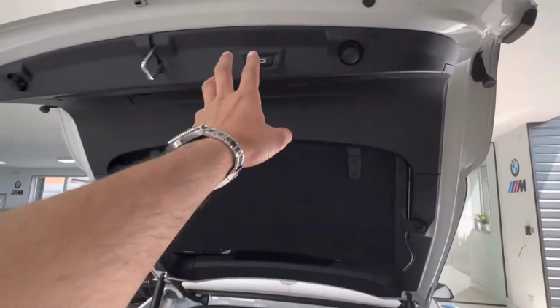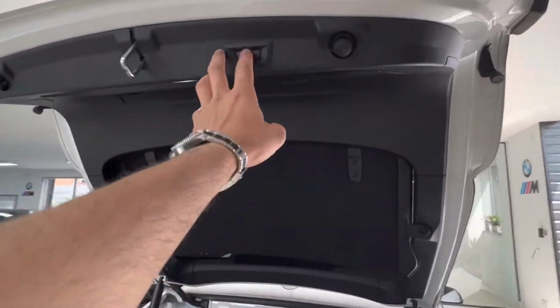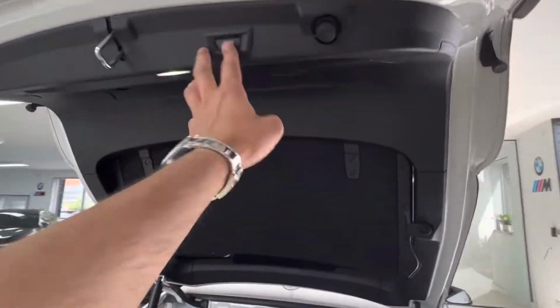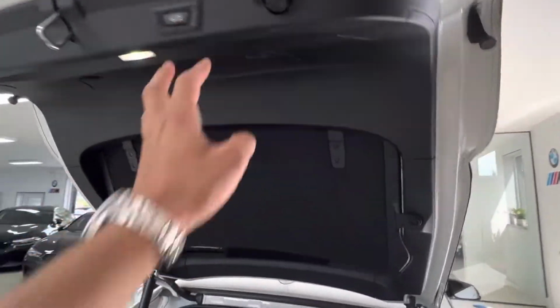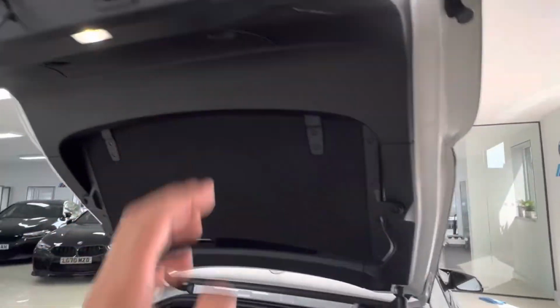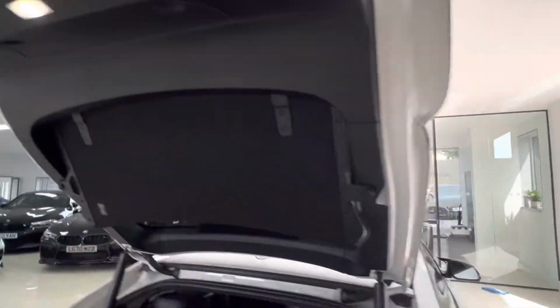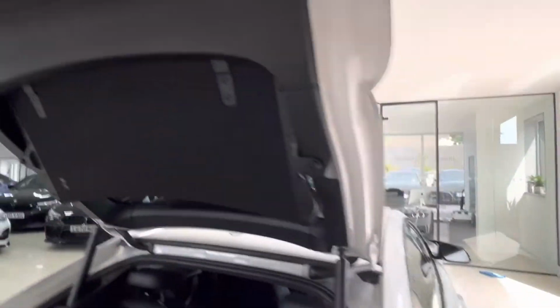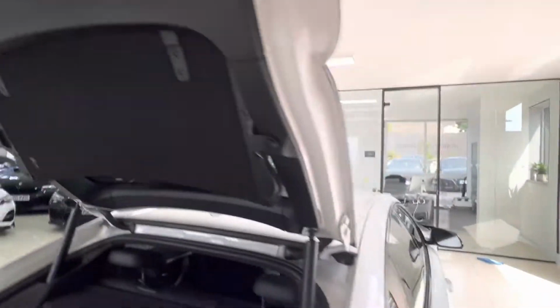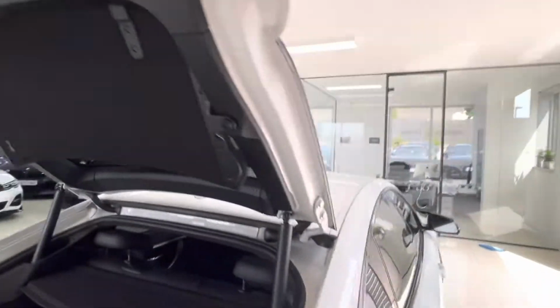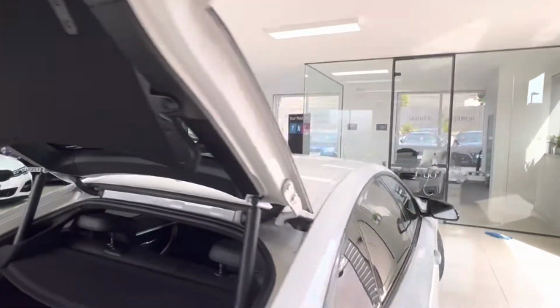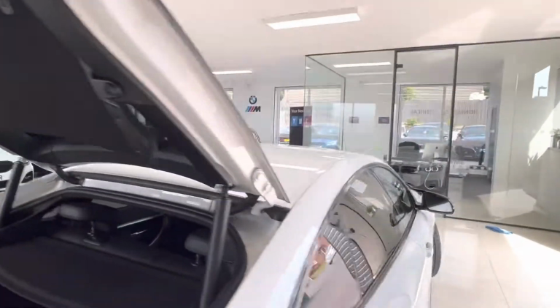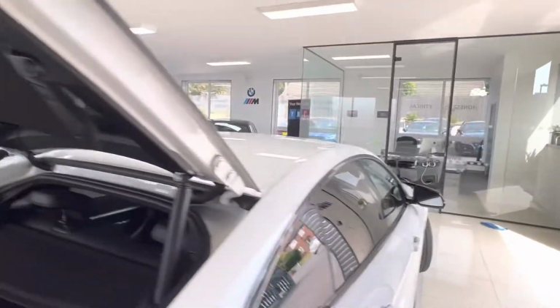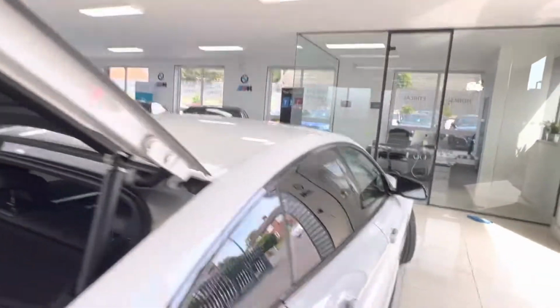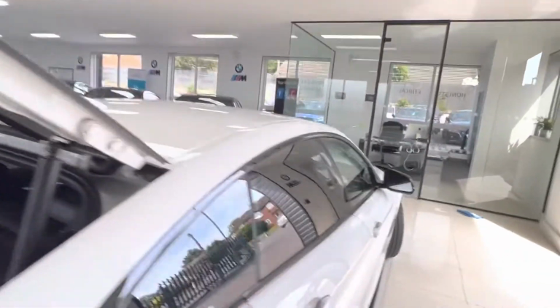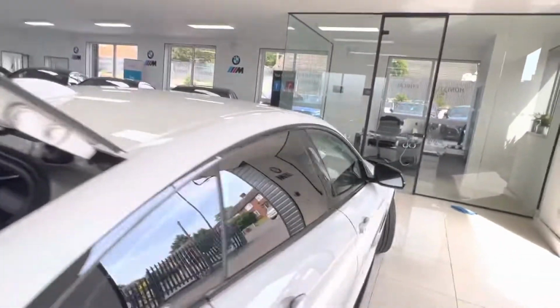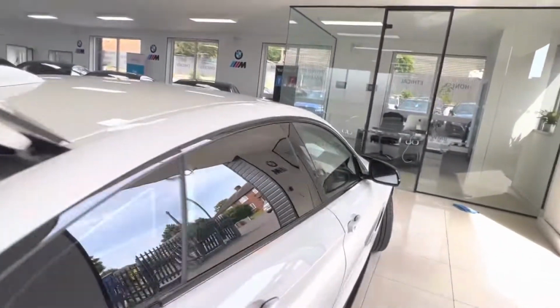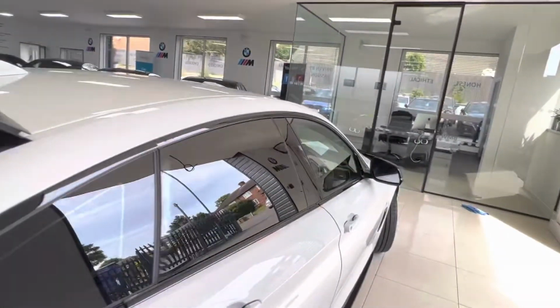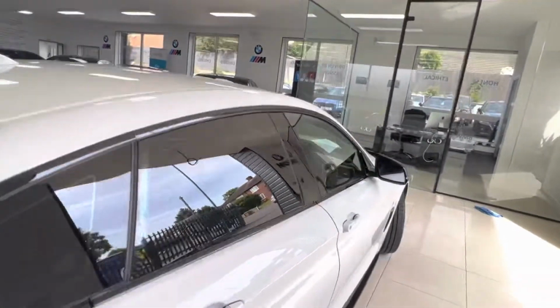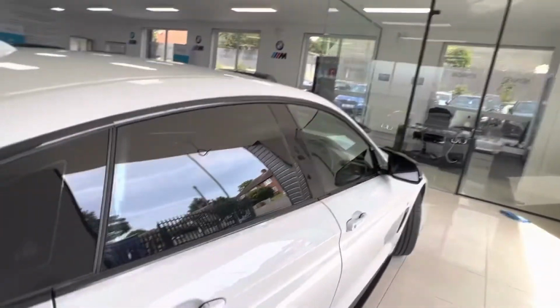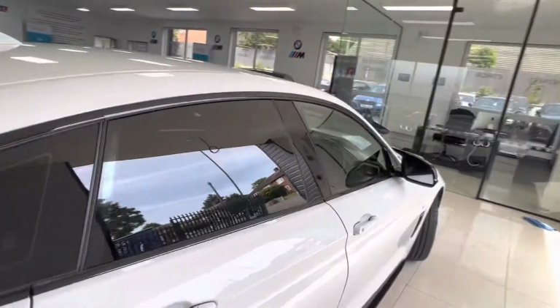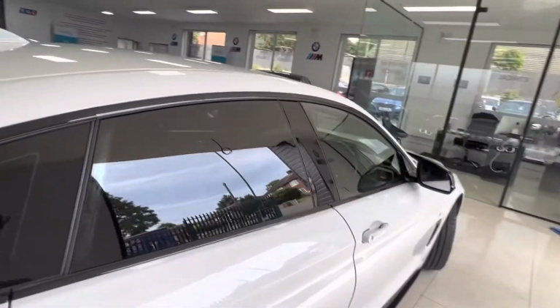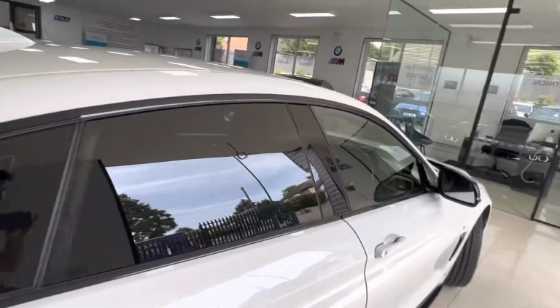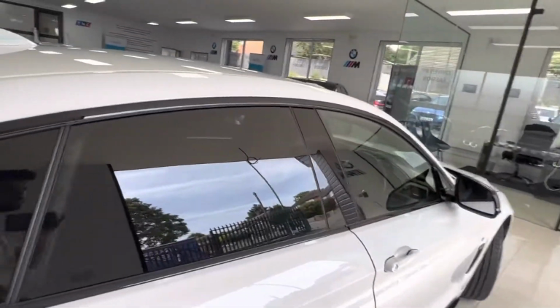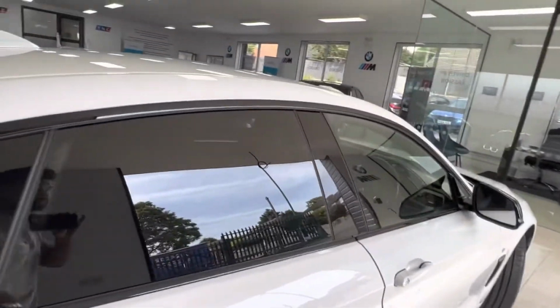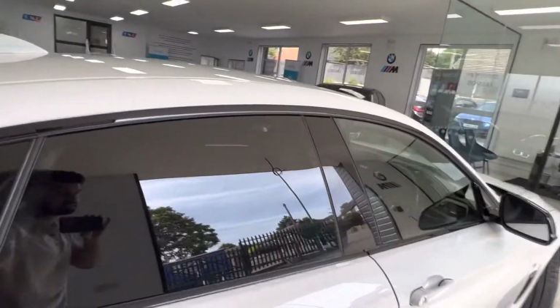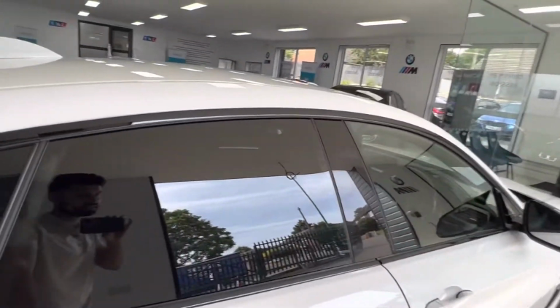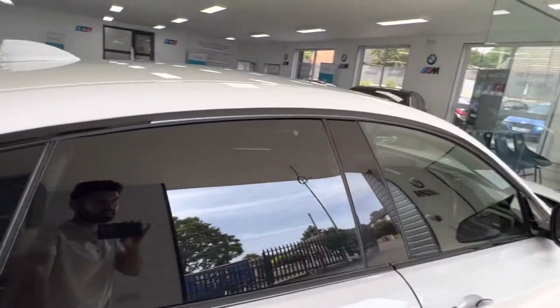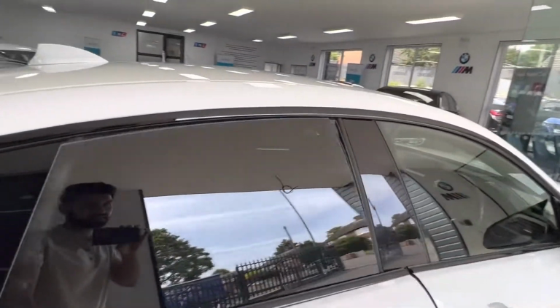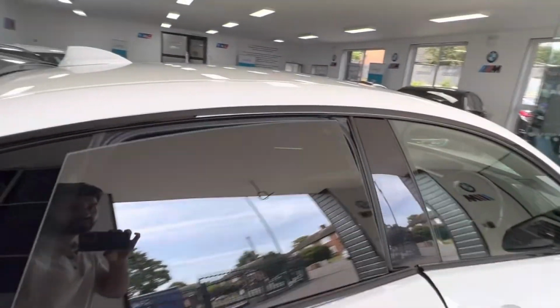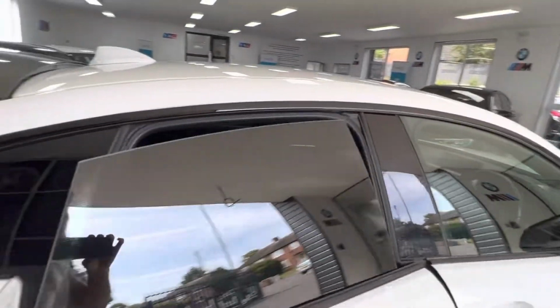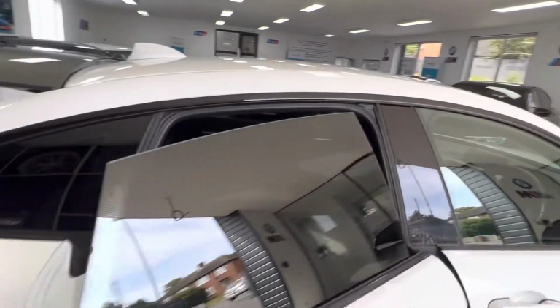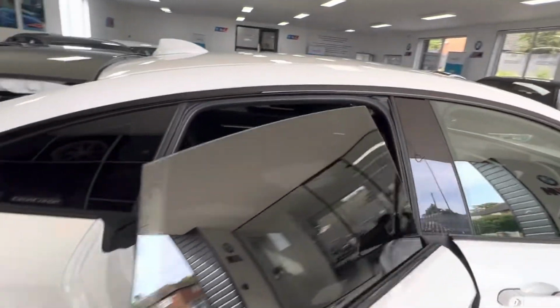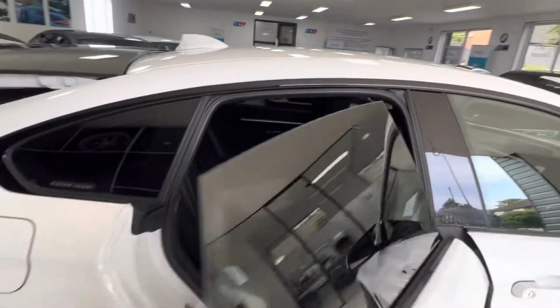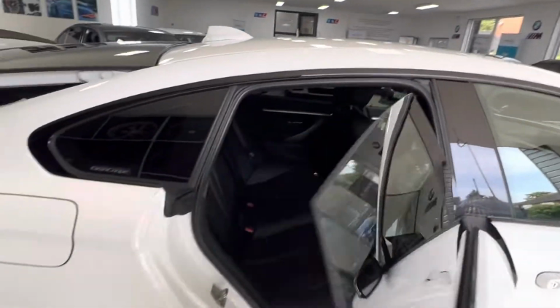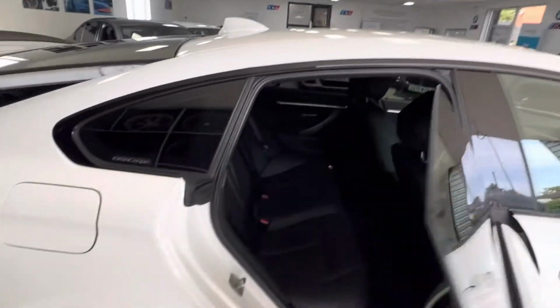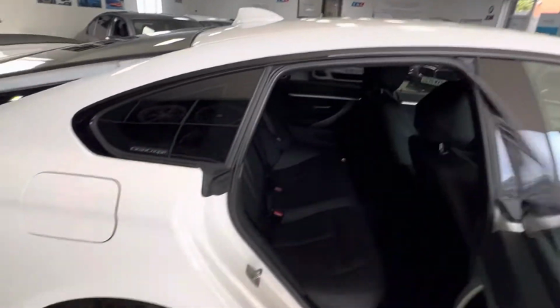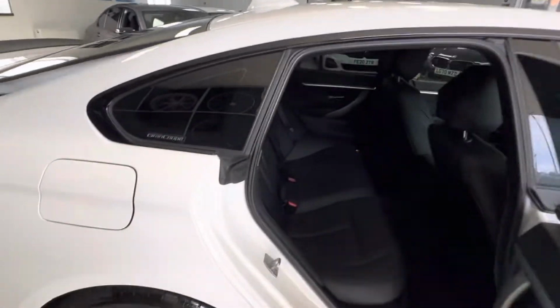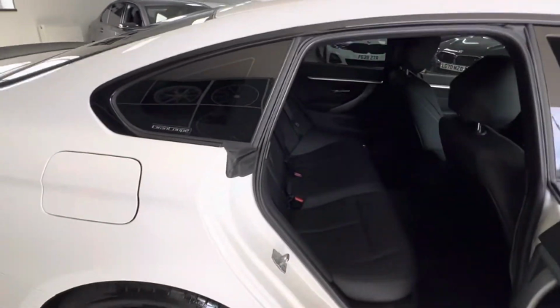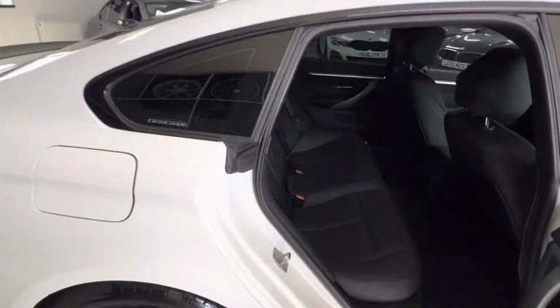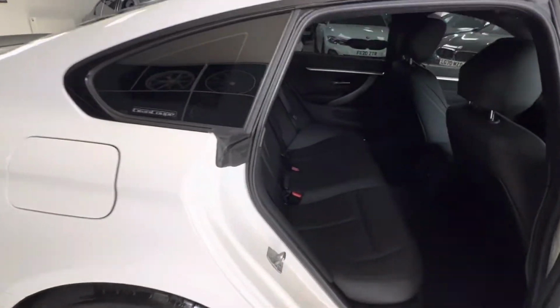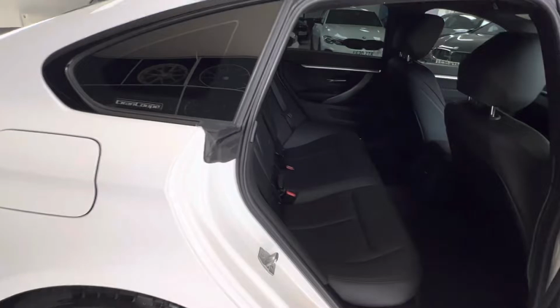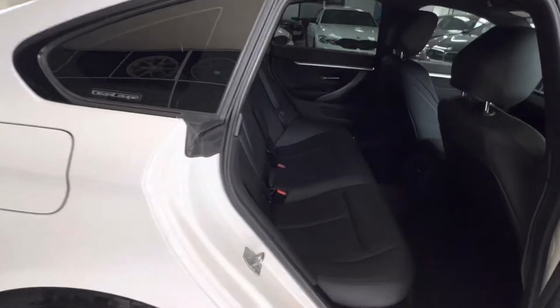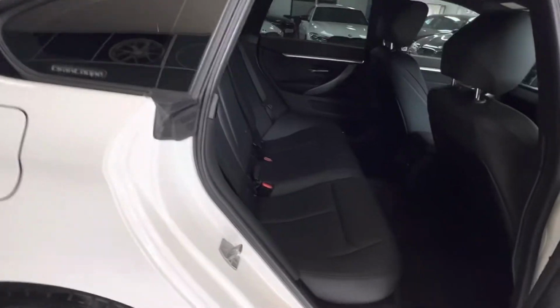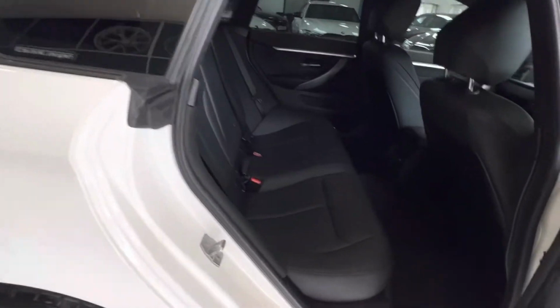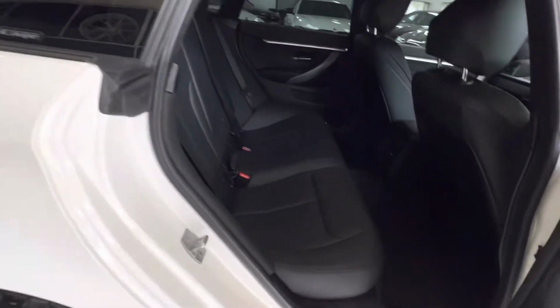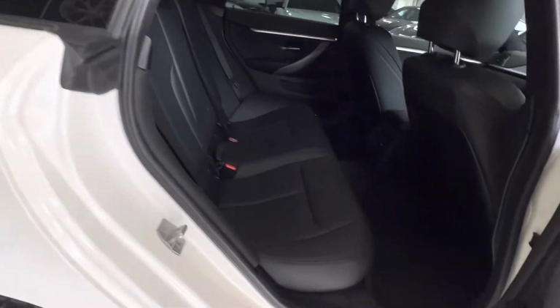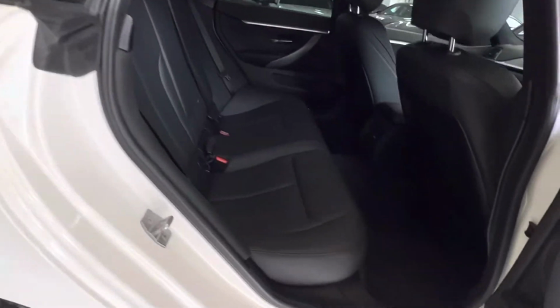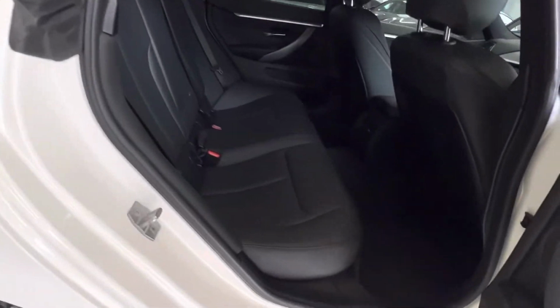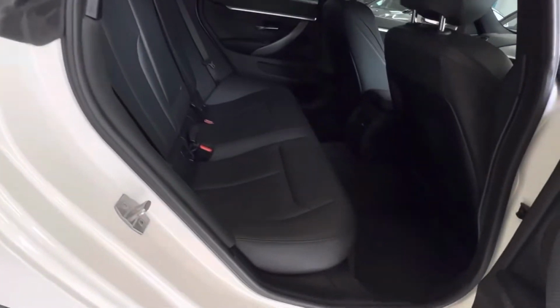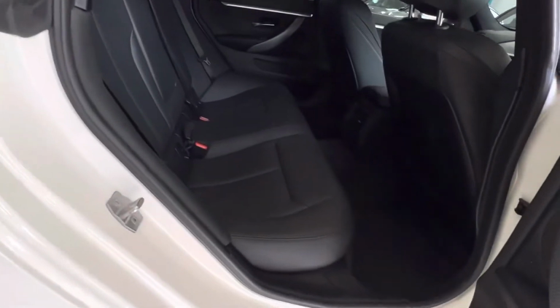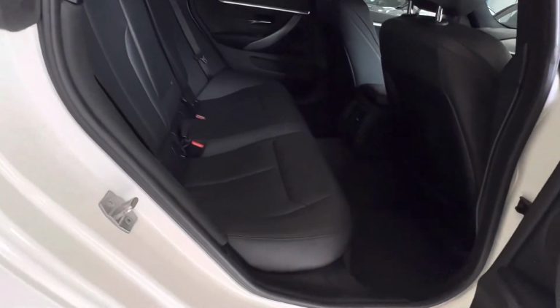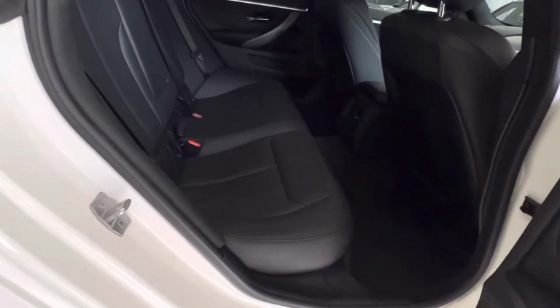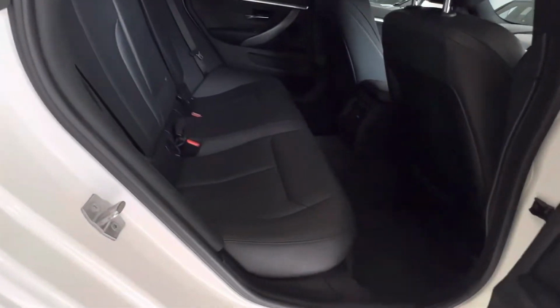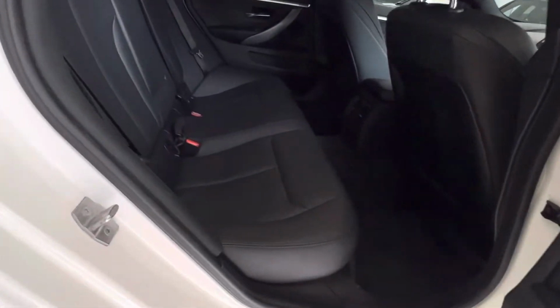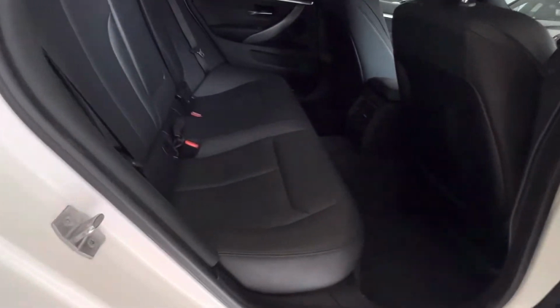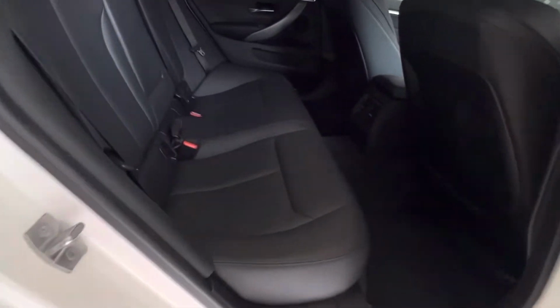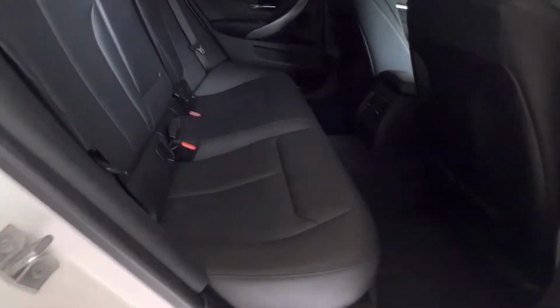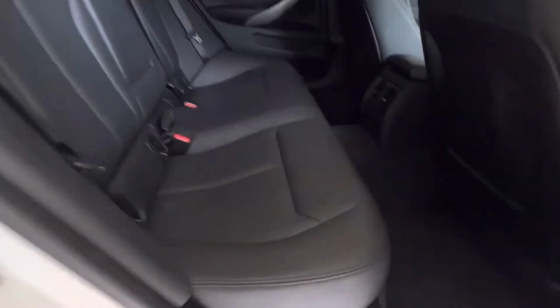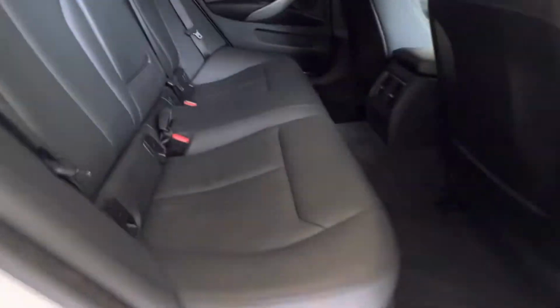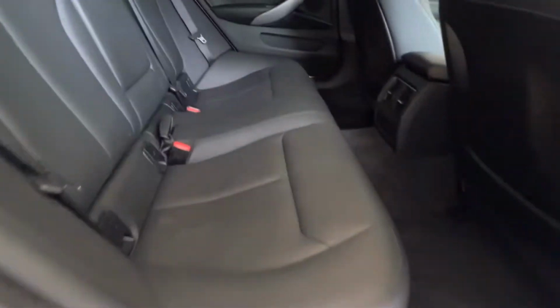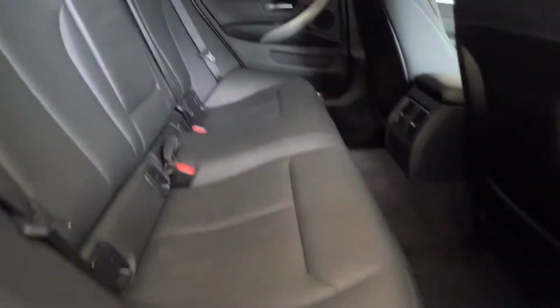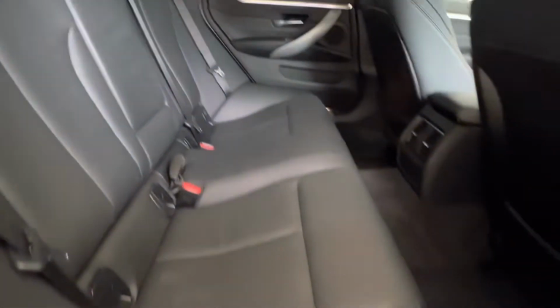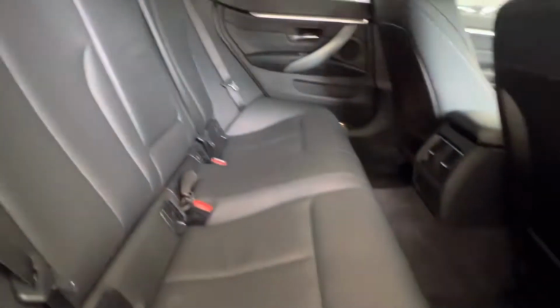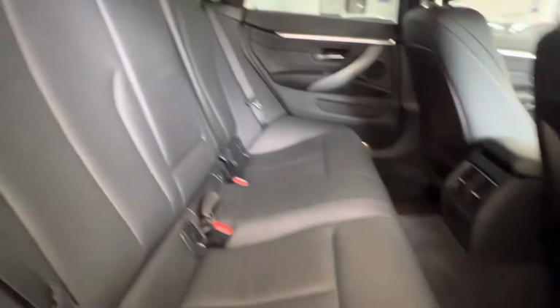Let's take a look at the inside — really, really tidy.